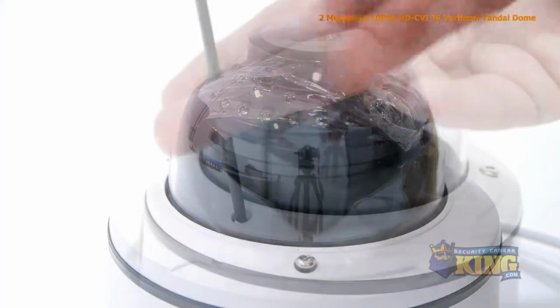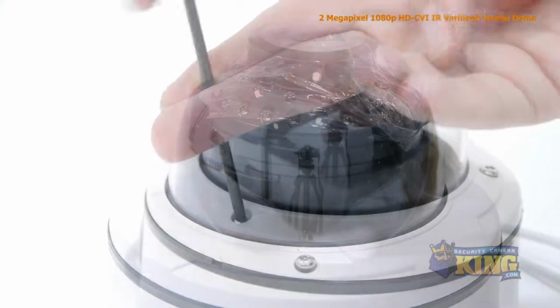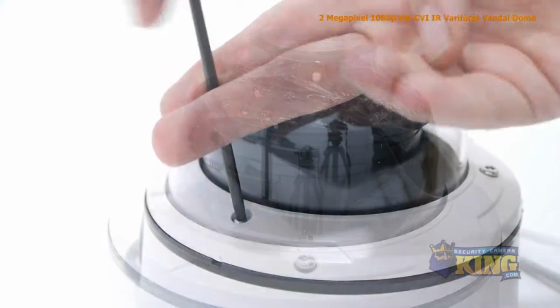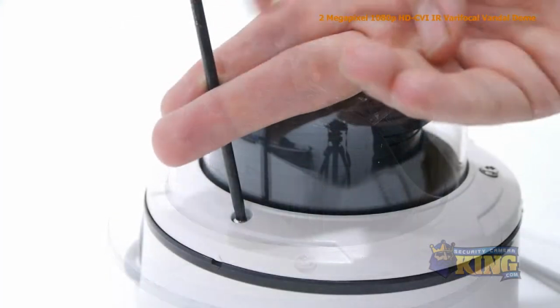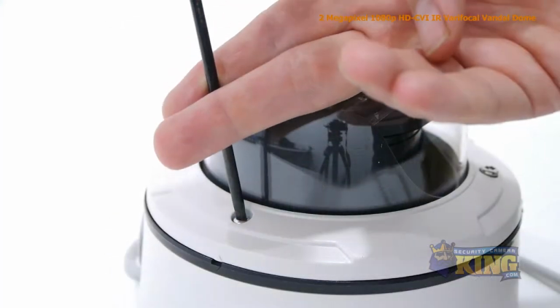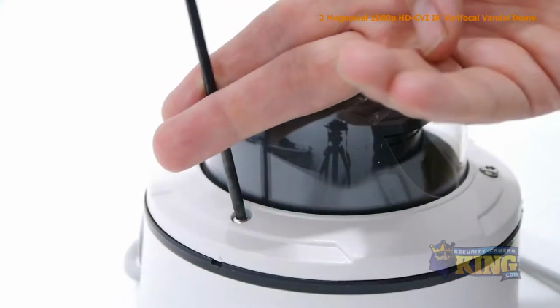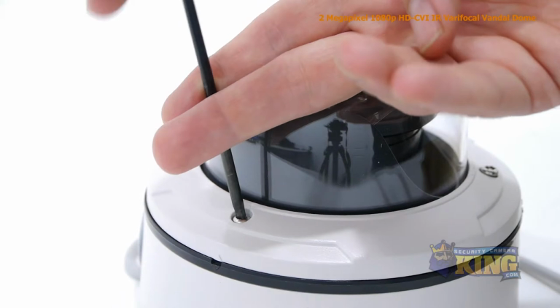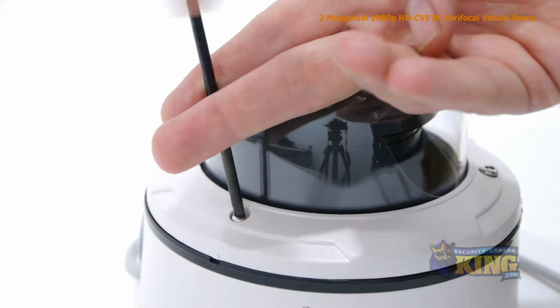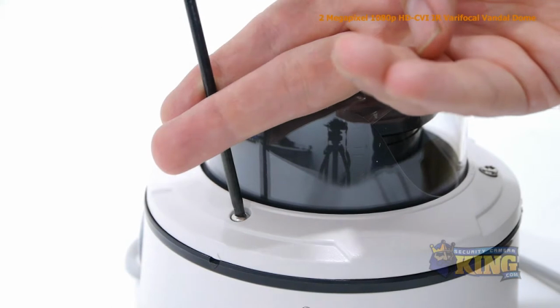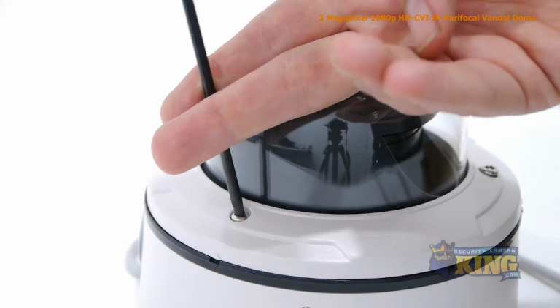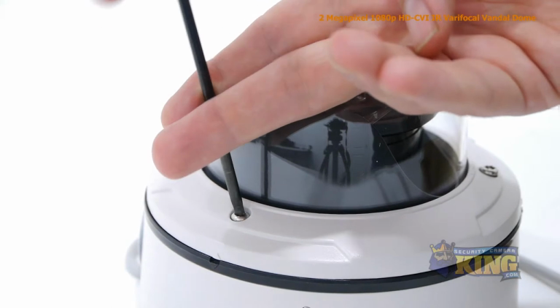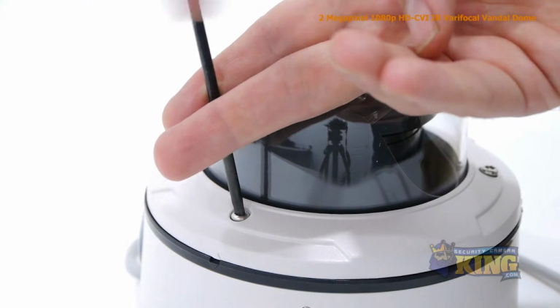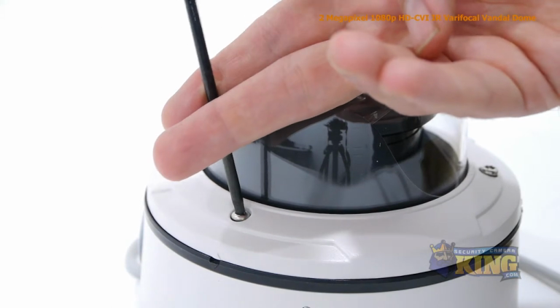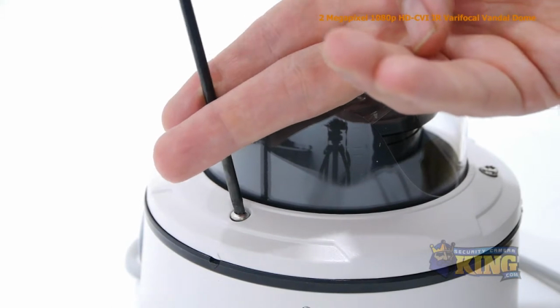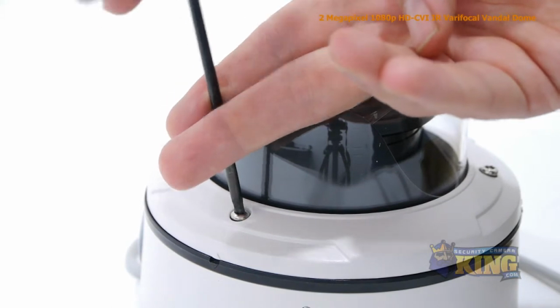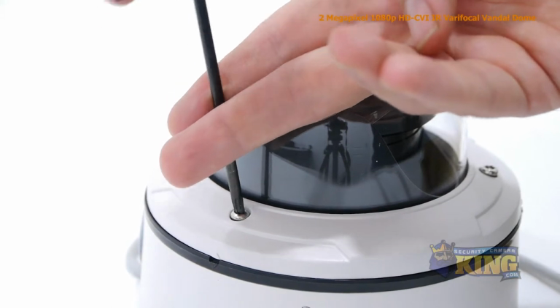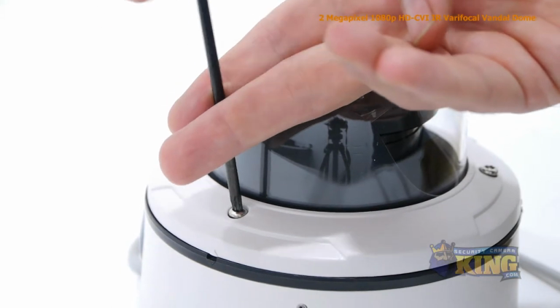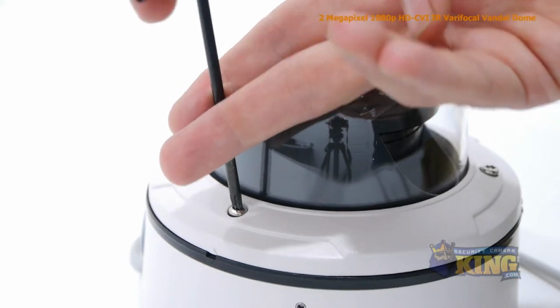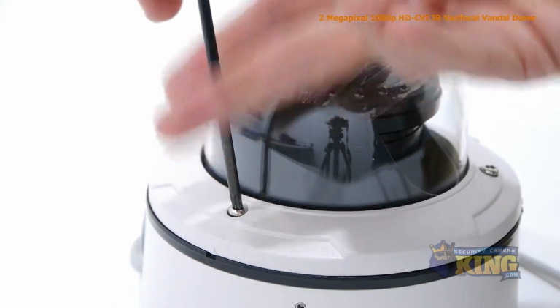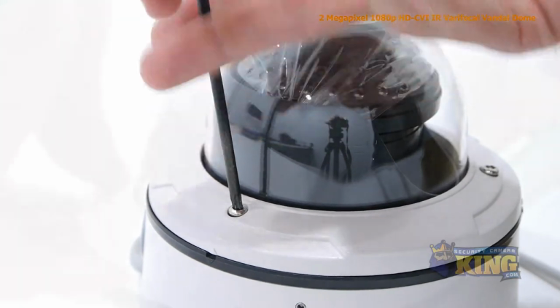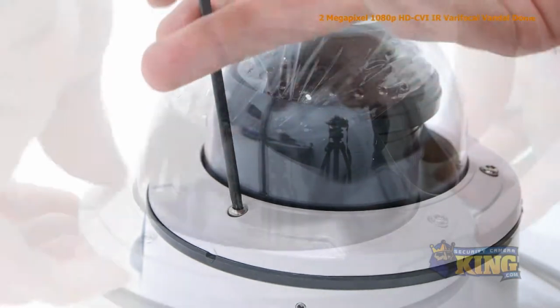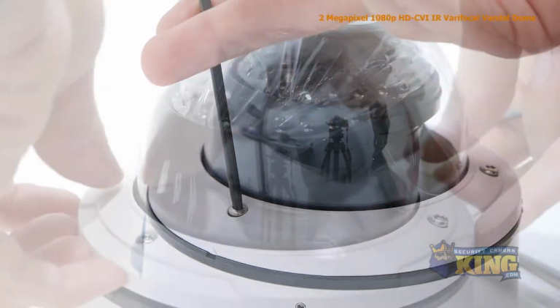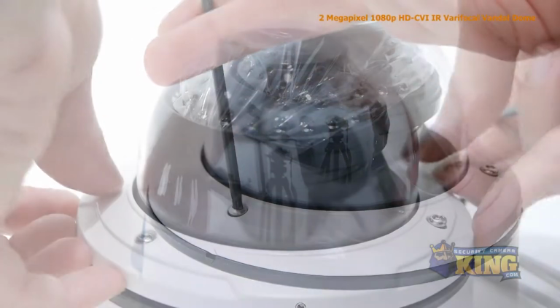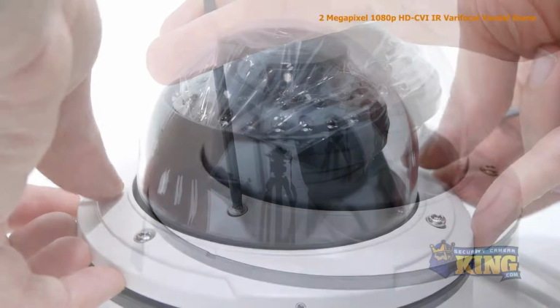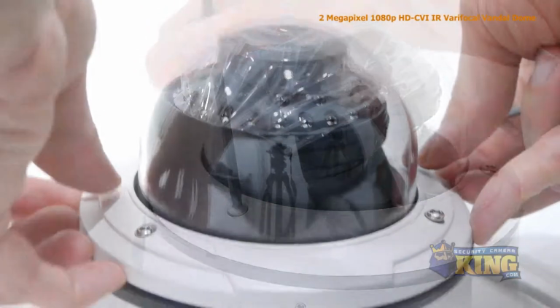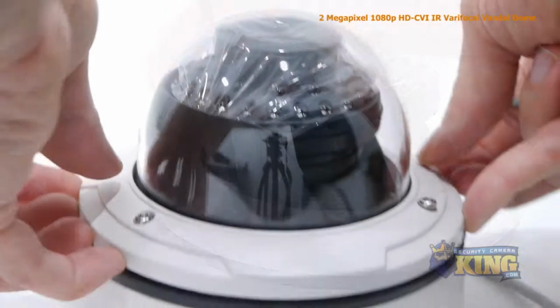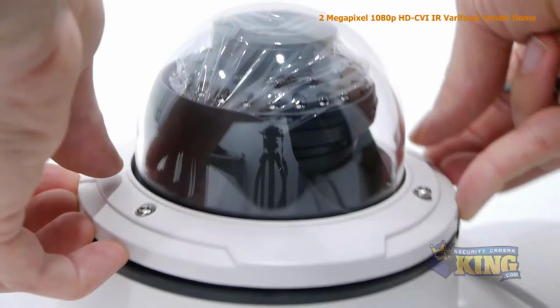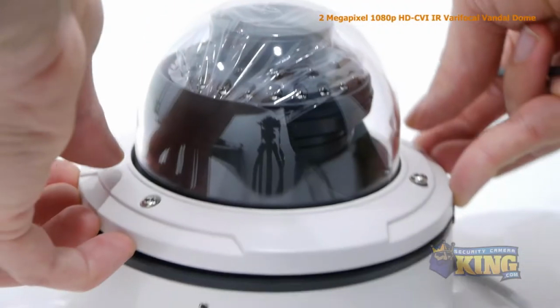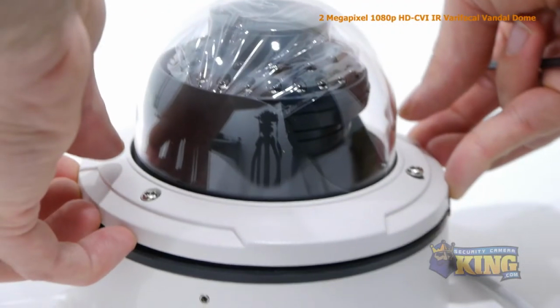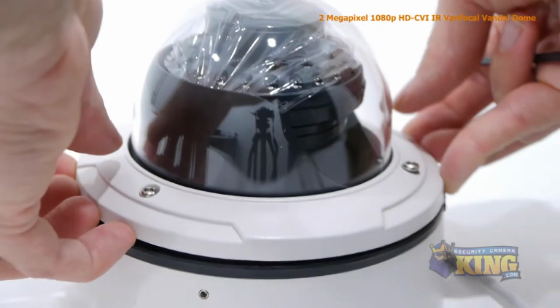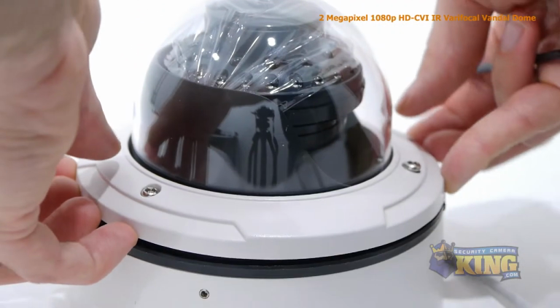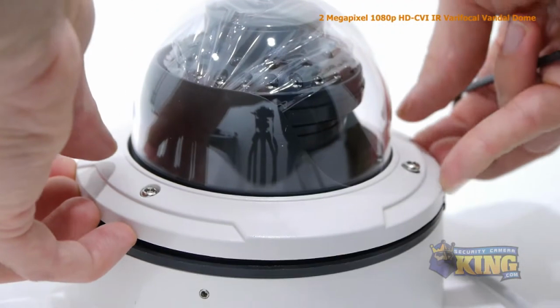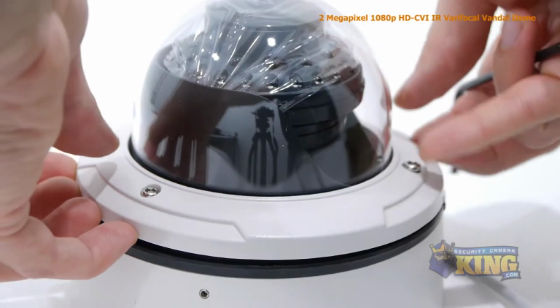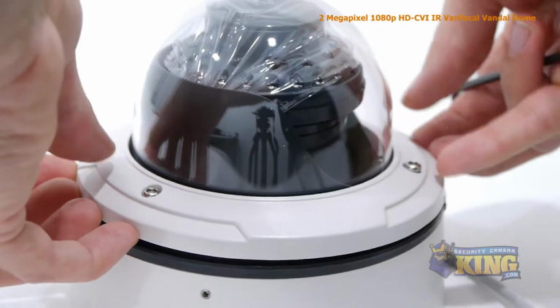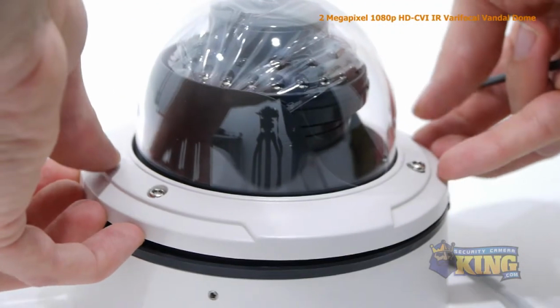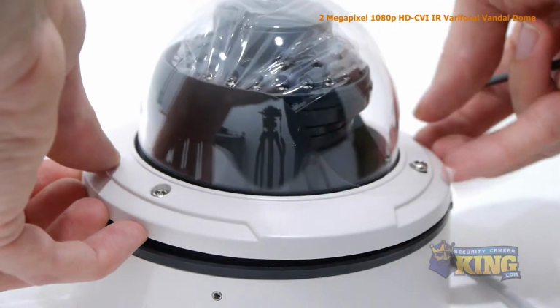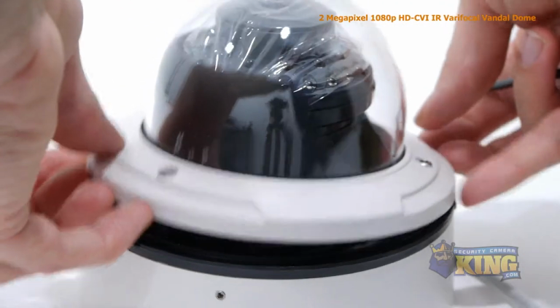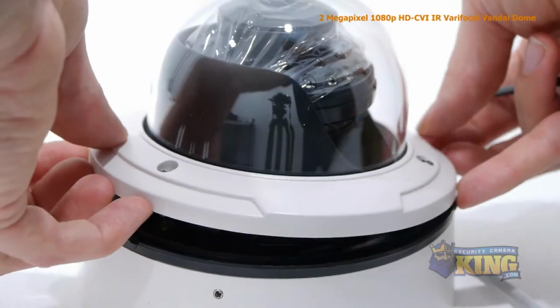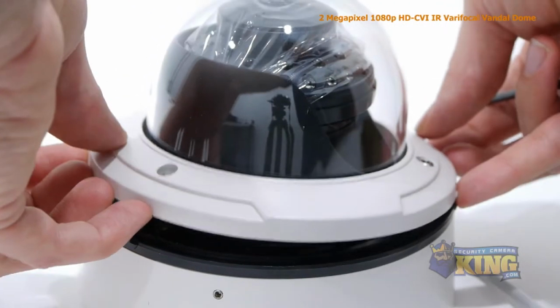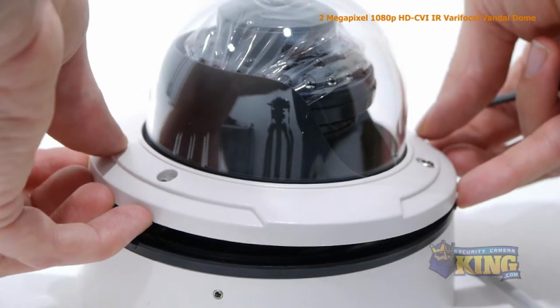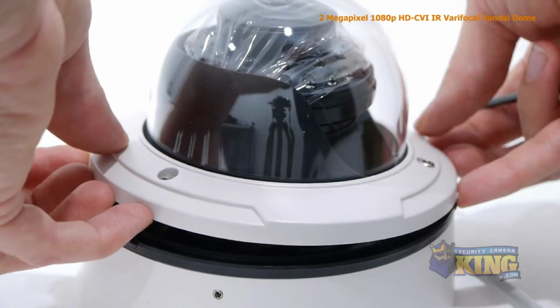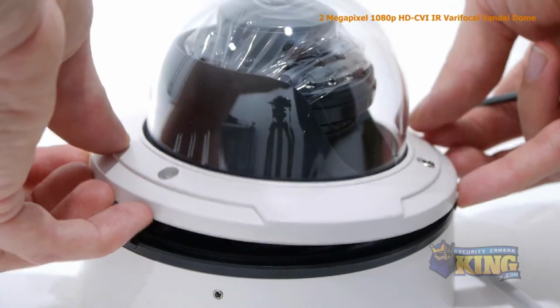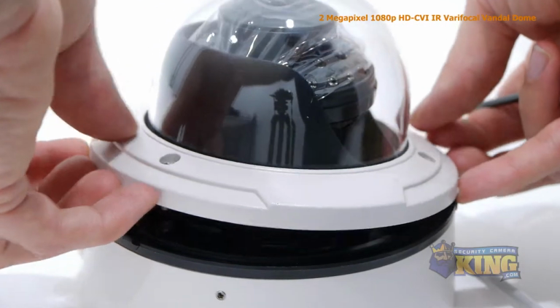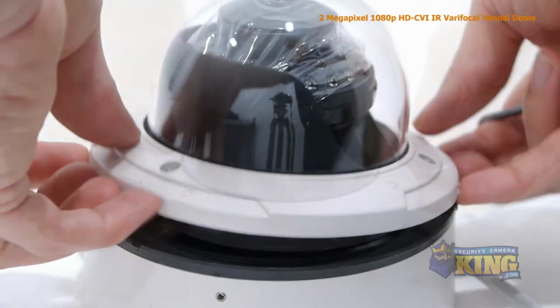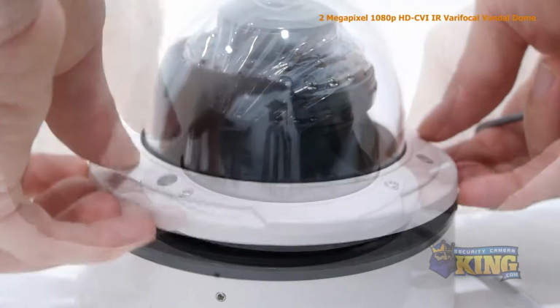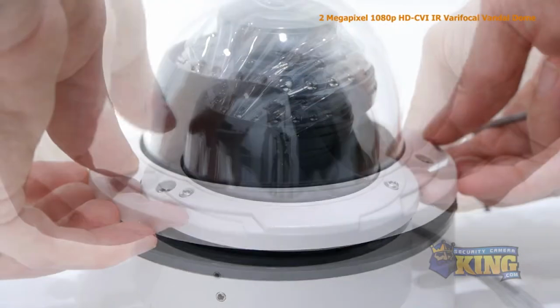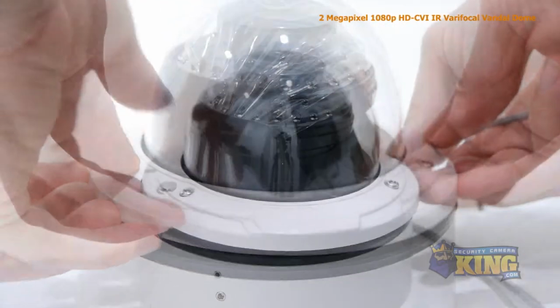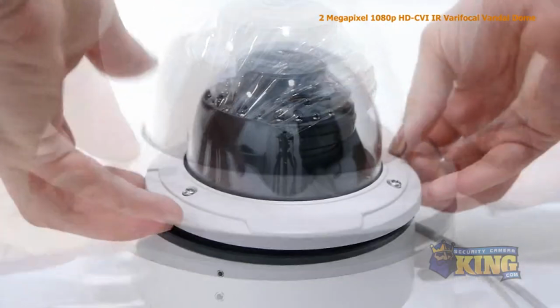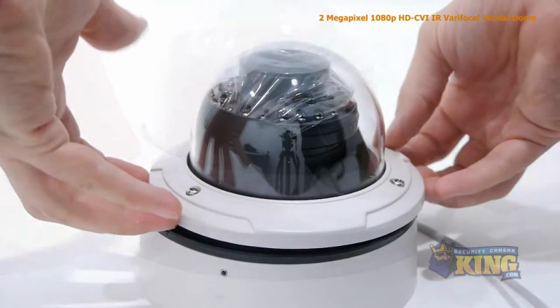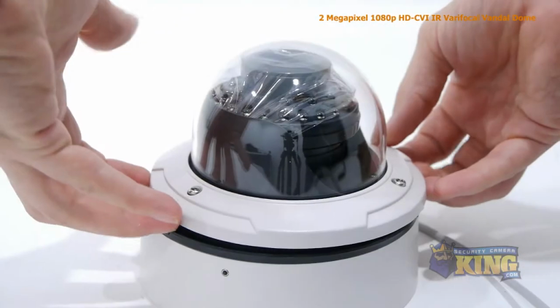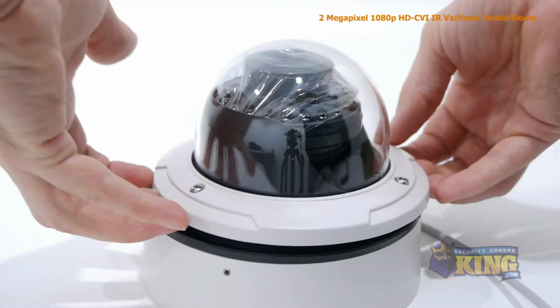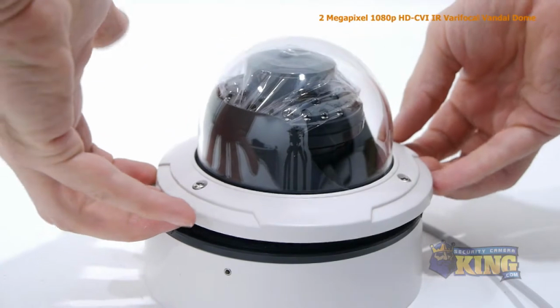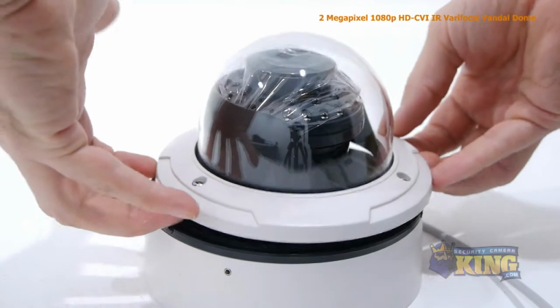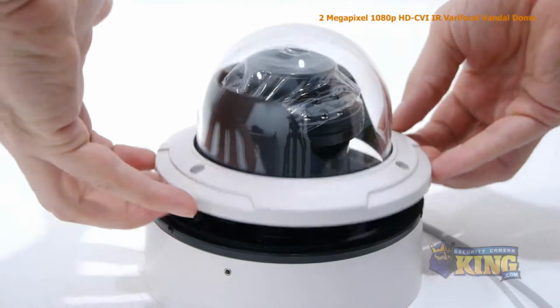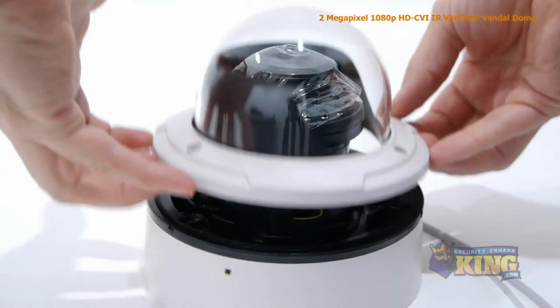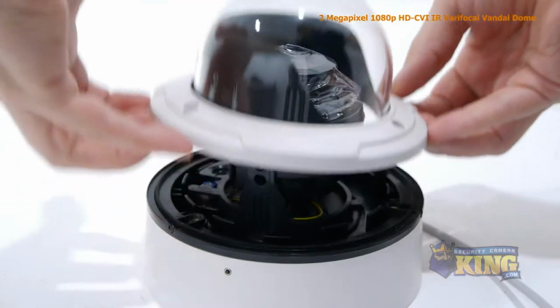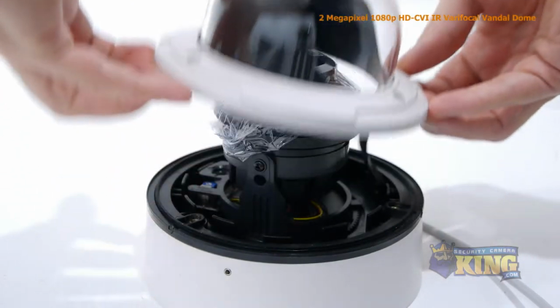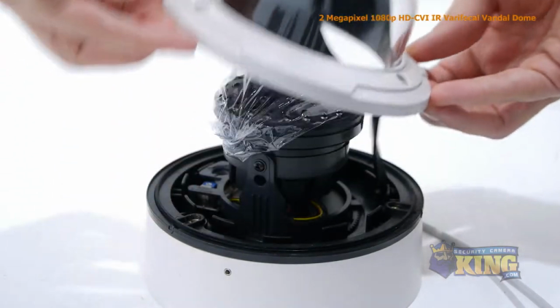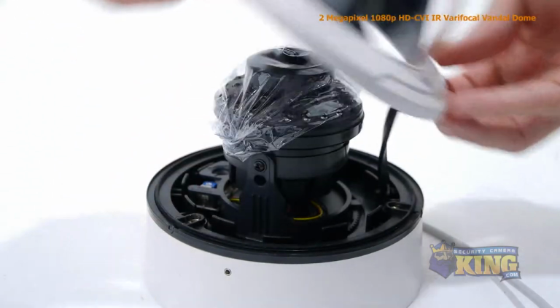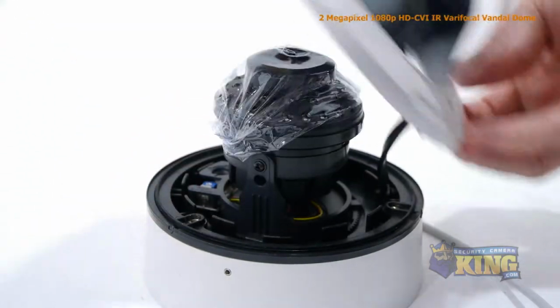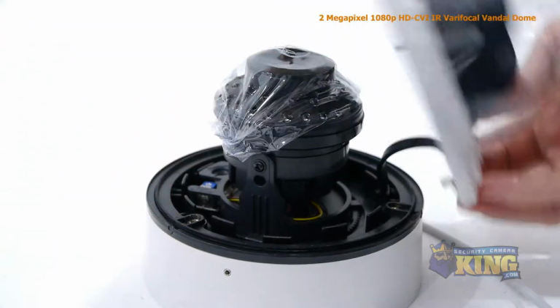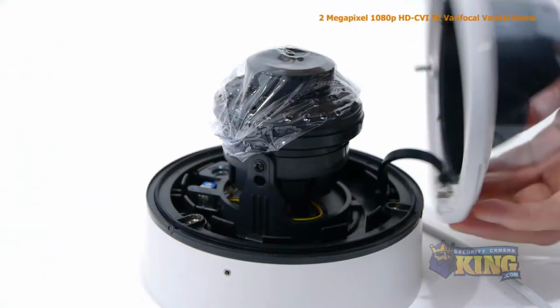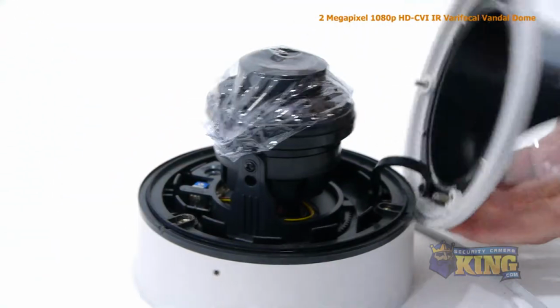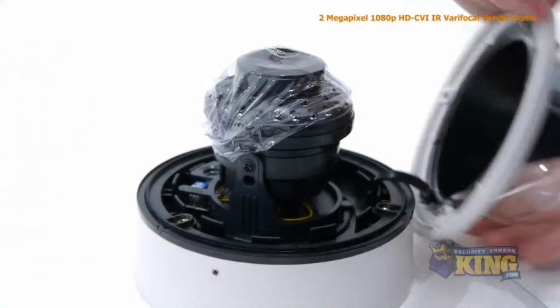The advantage of HDCVI is that it uses standard coax cable, so if you have an analog security system already in place, there's no expensive rewiring needed.